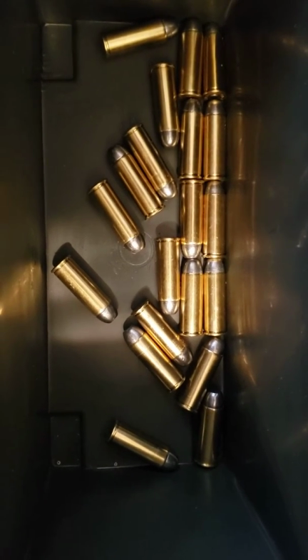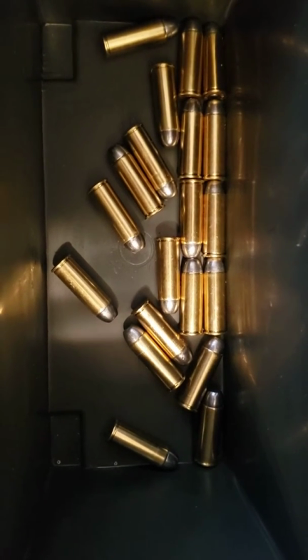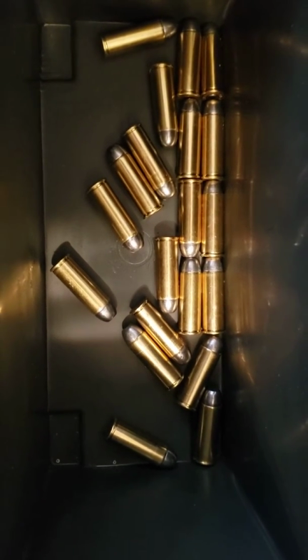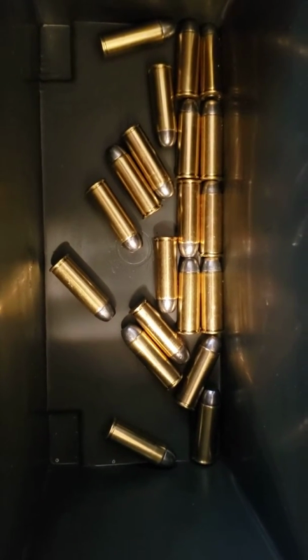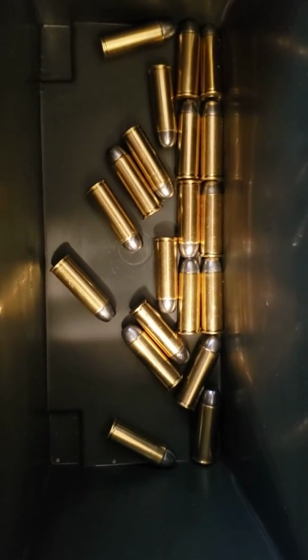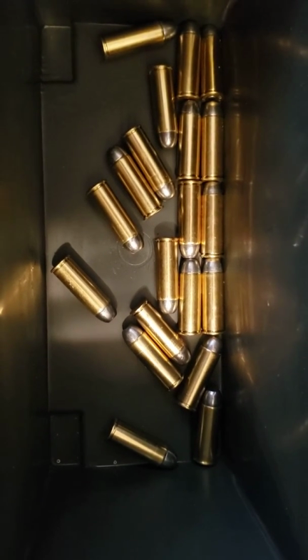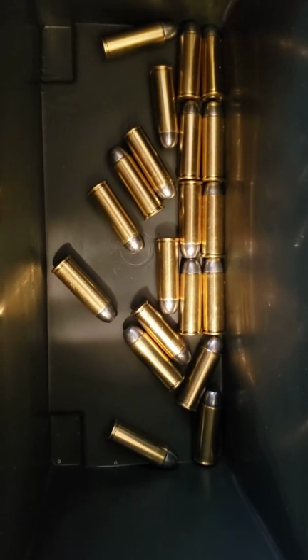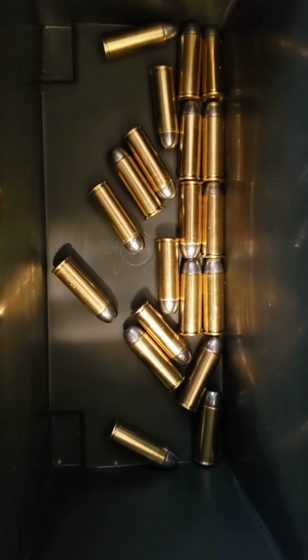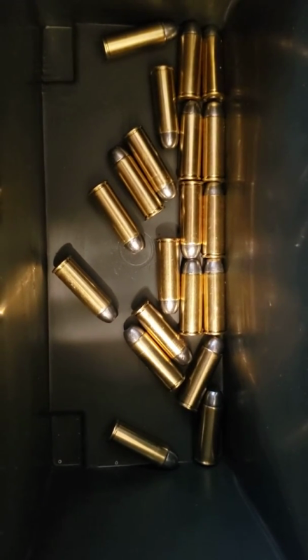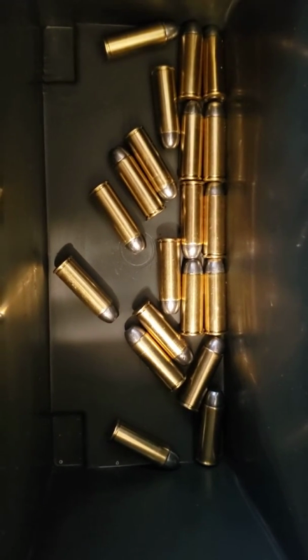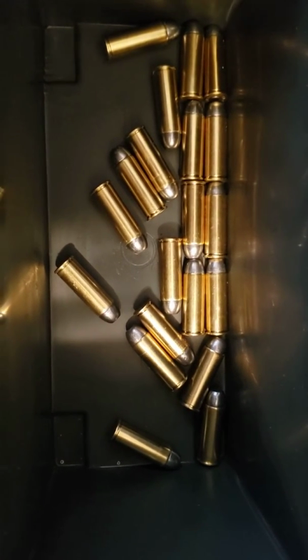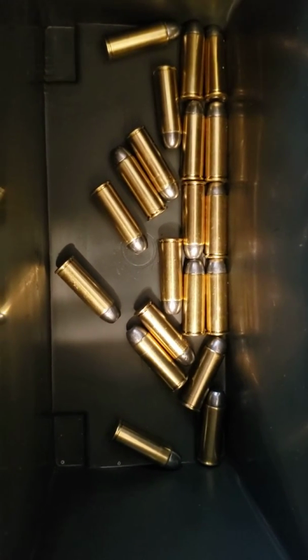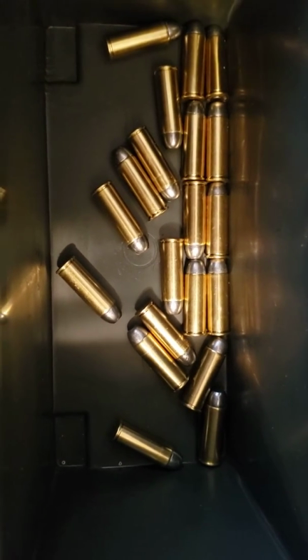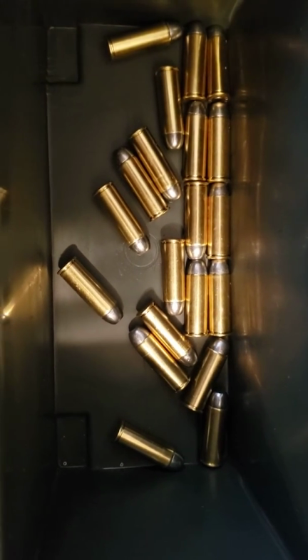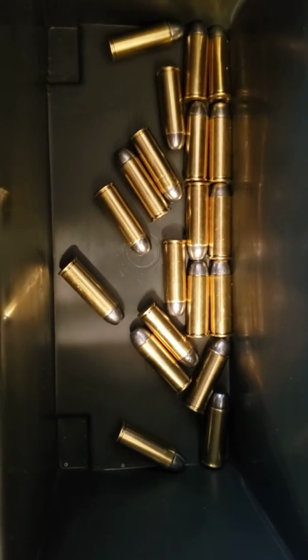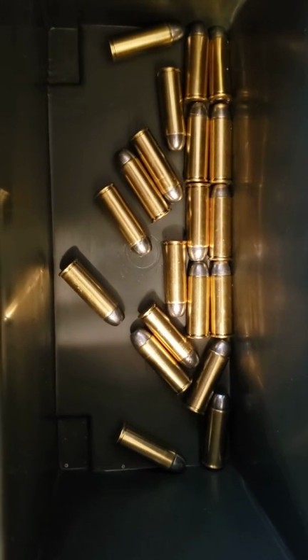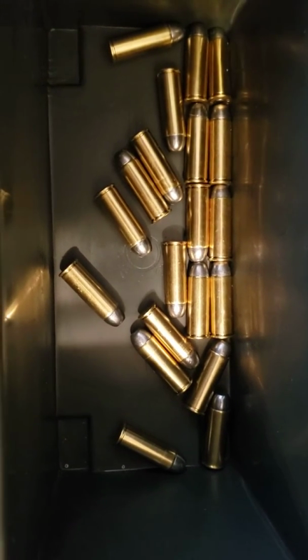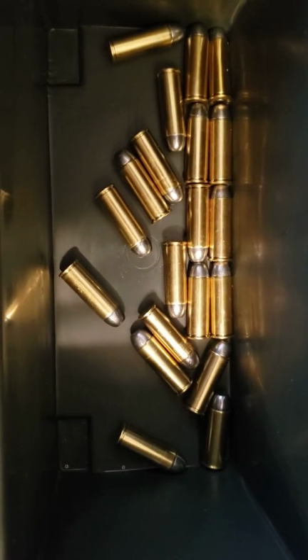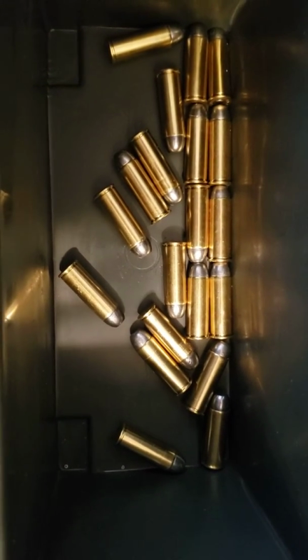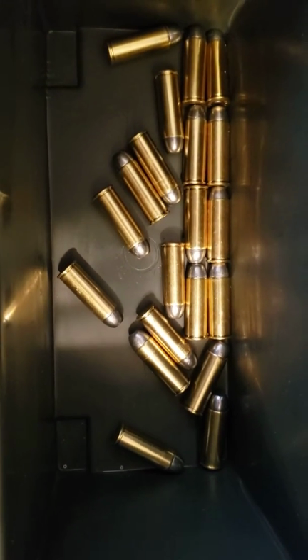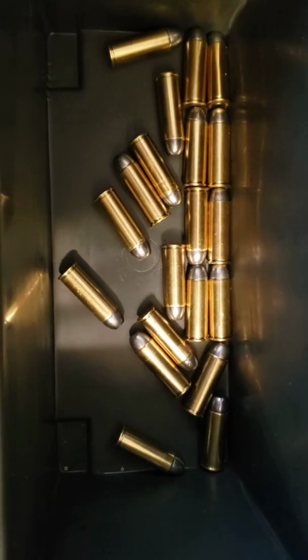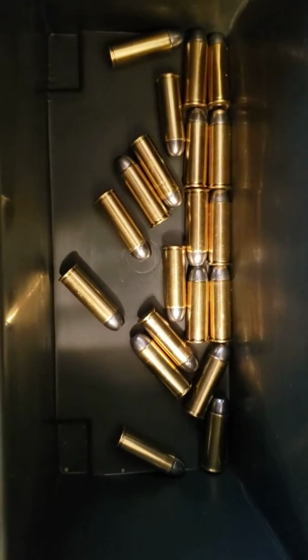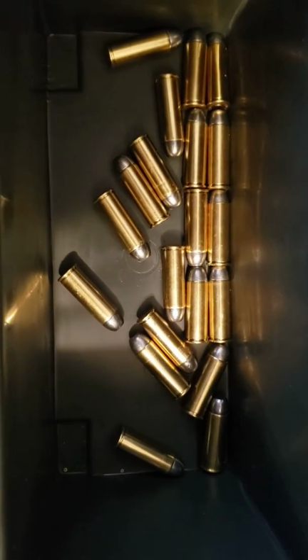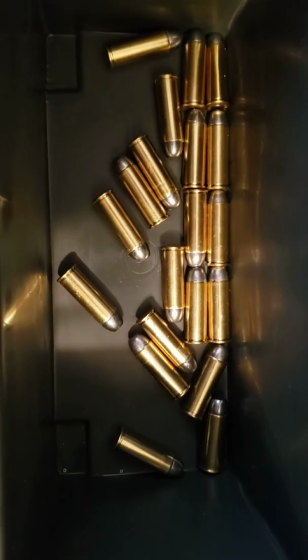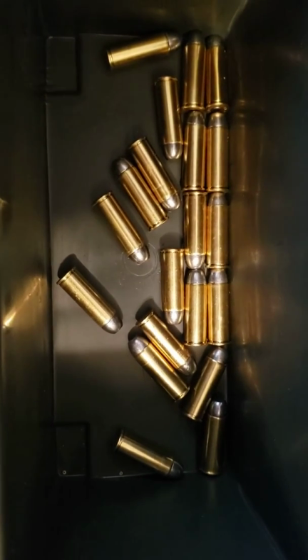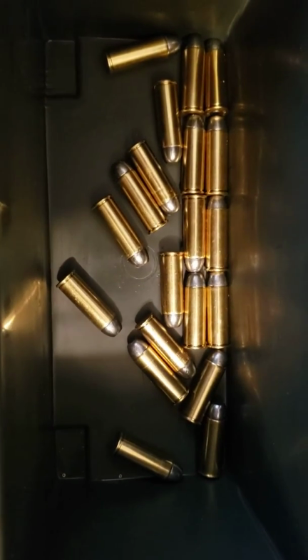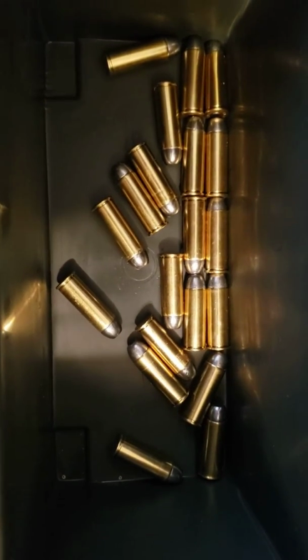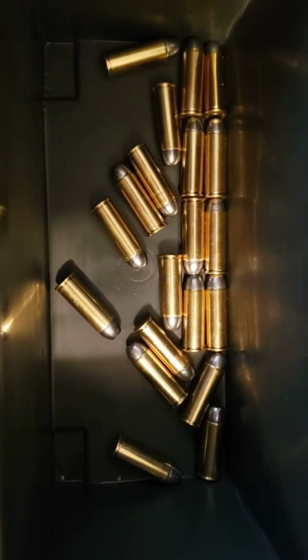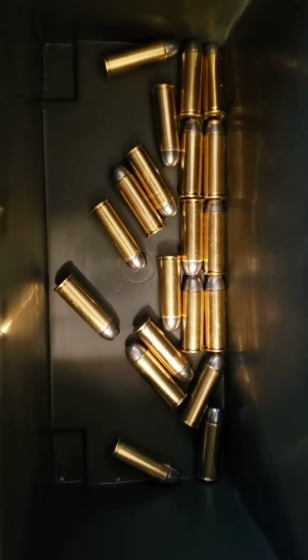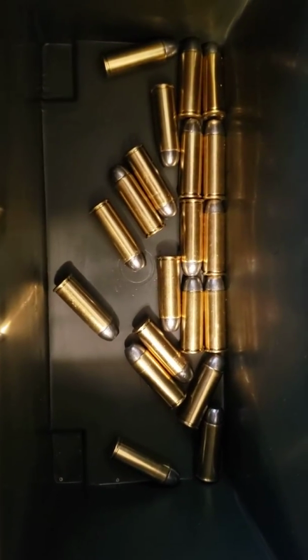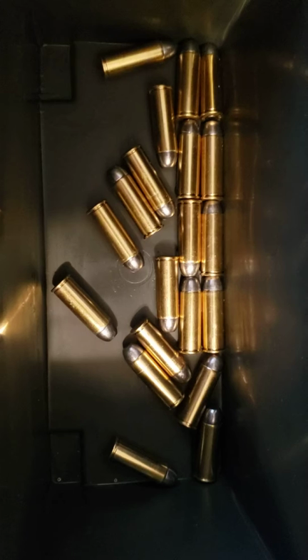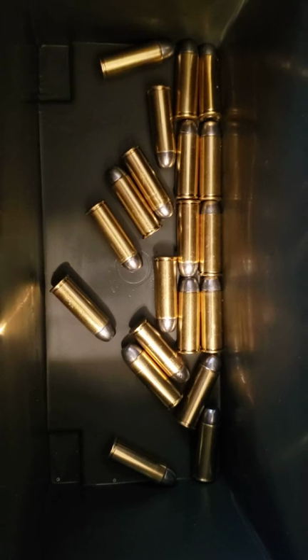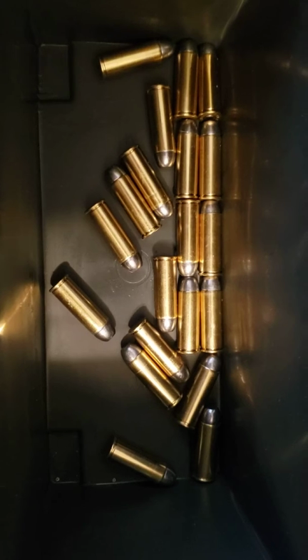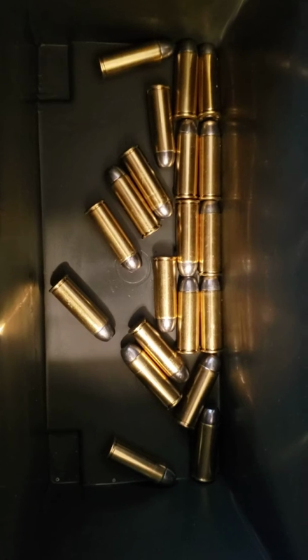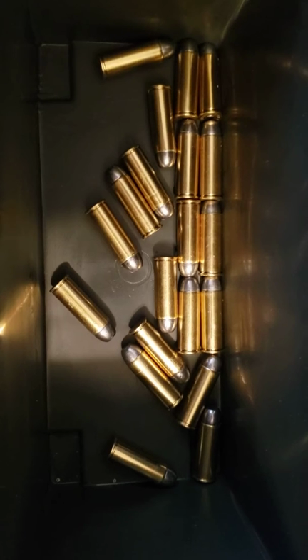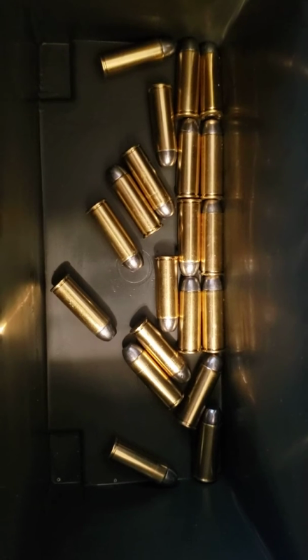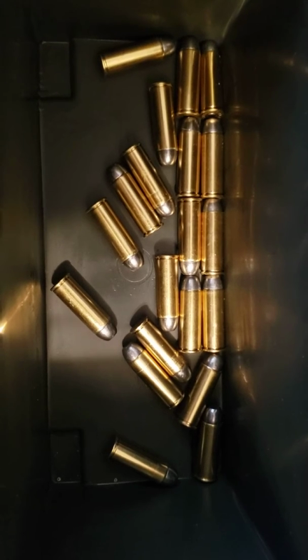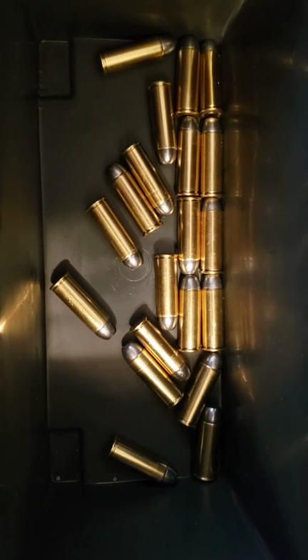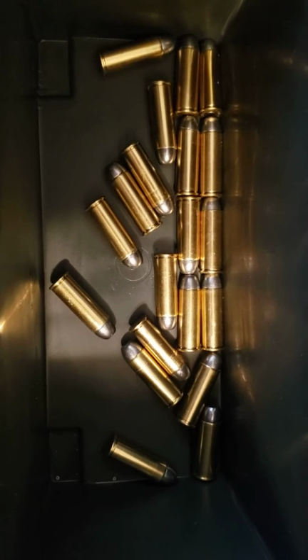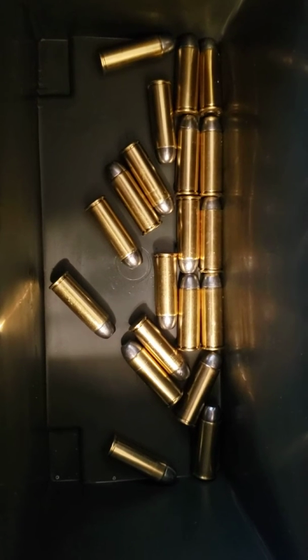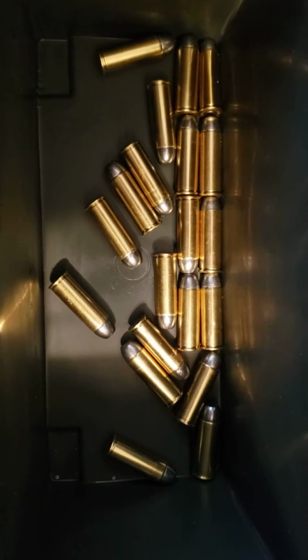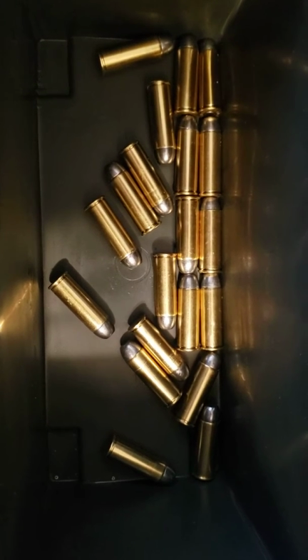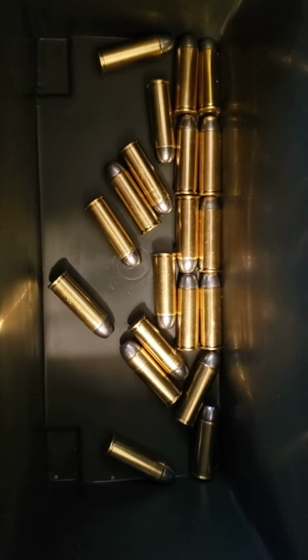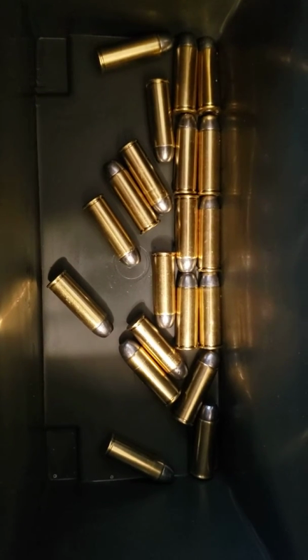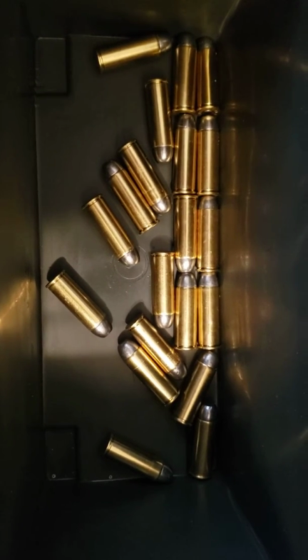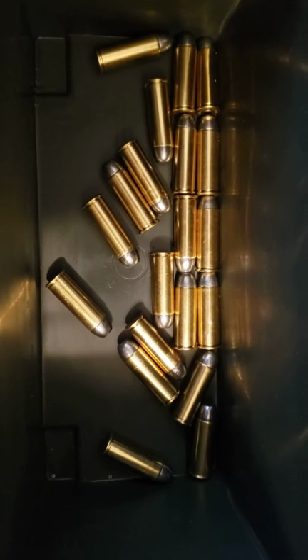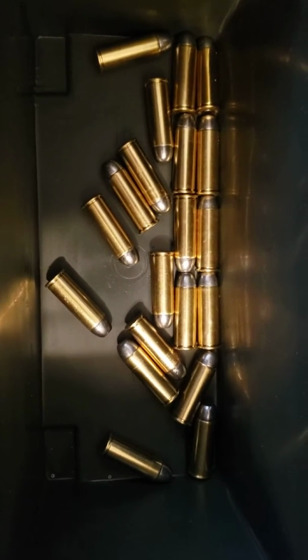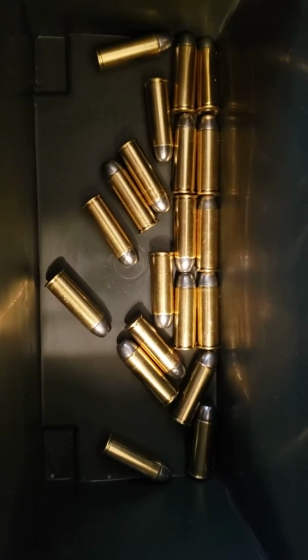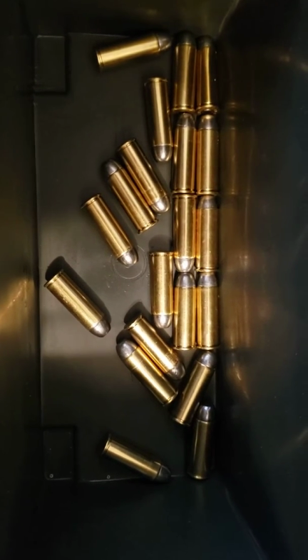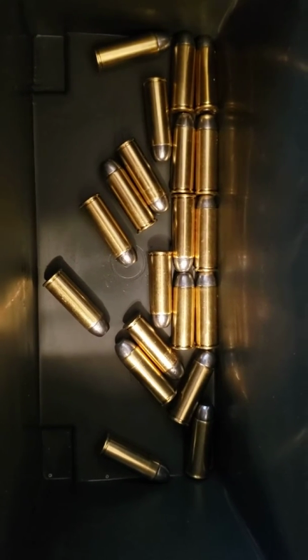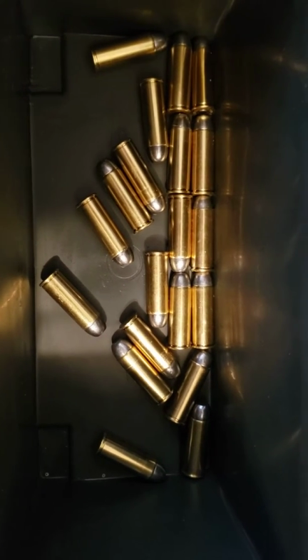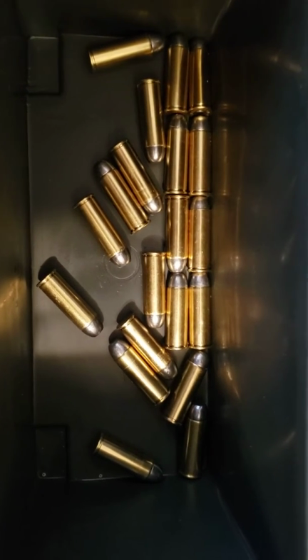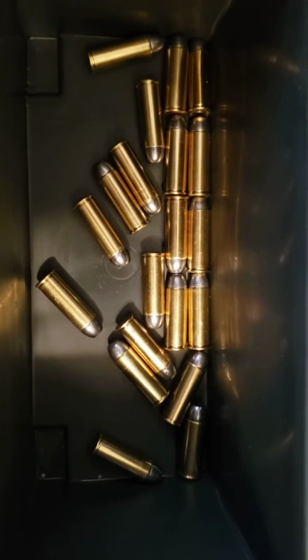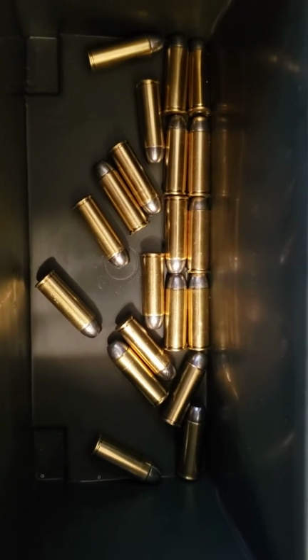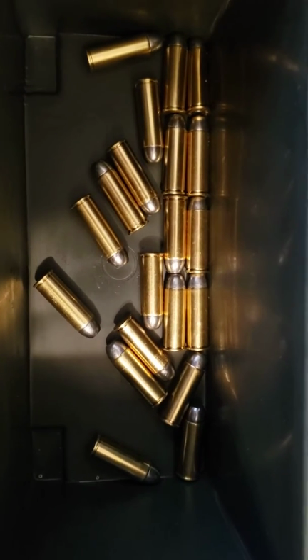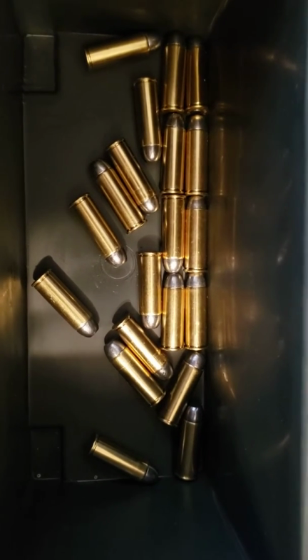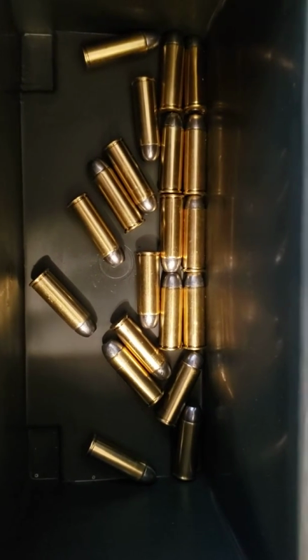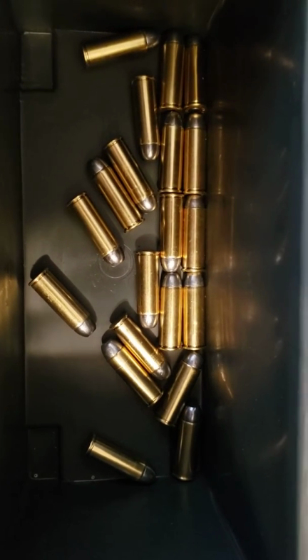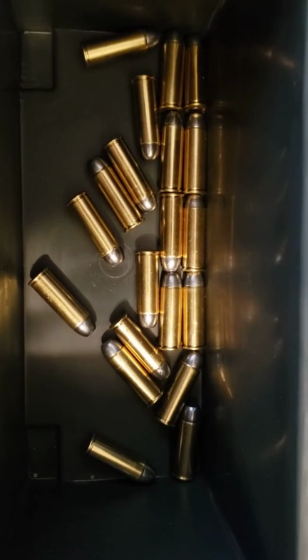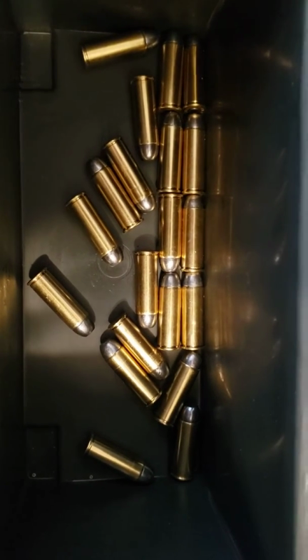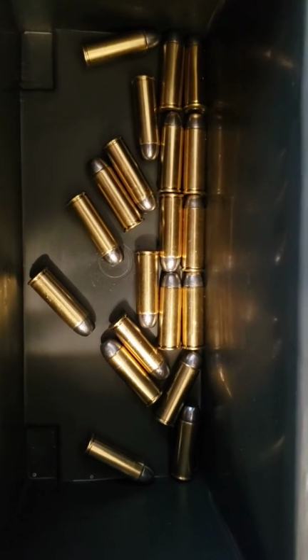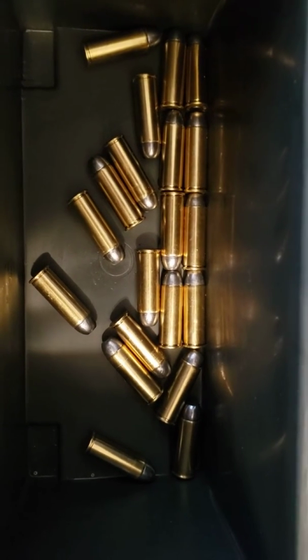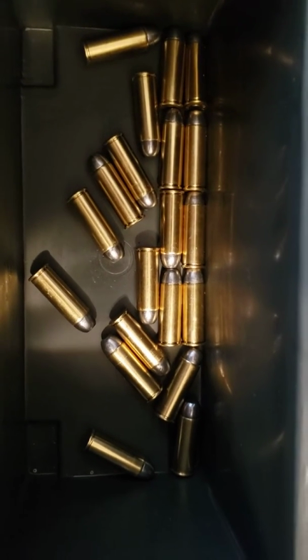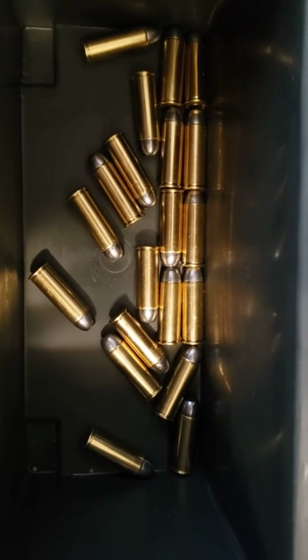That should be some good target shooting. Paper targets — yay!